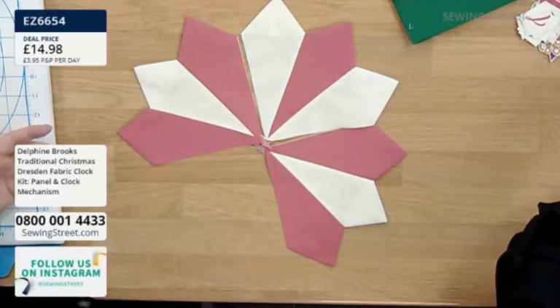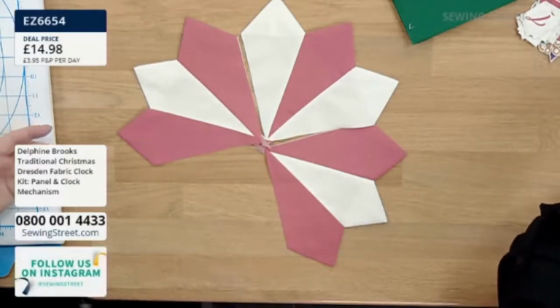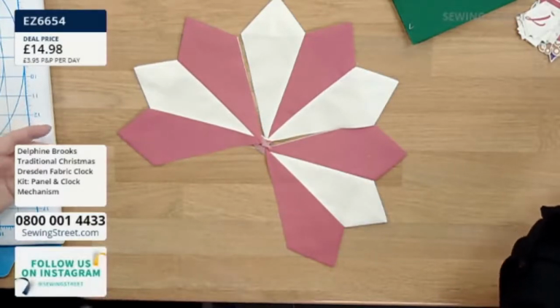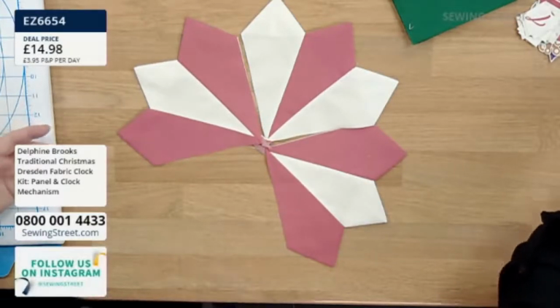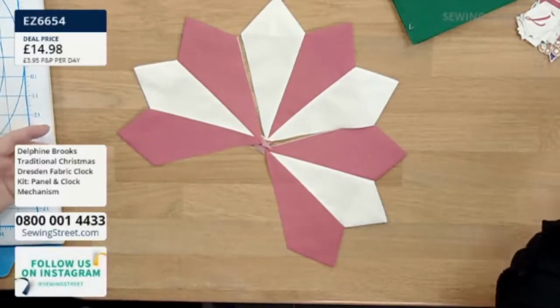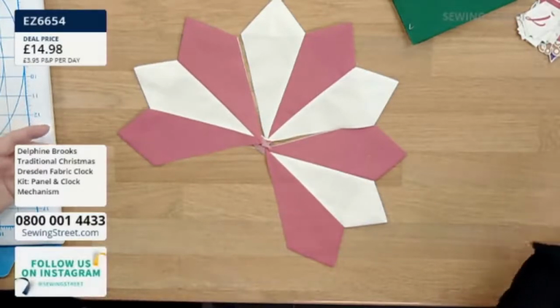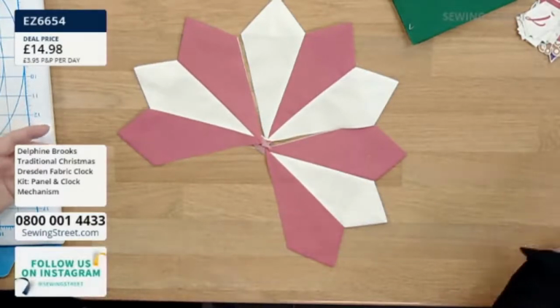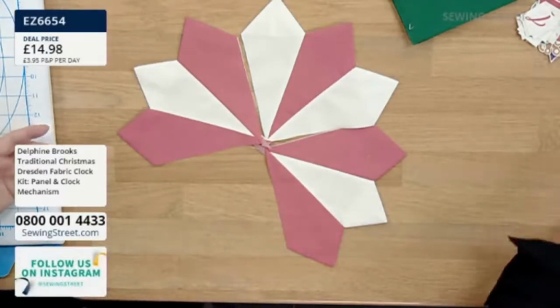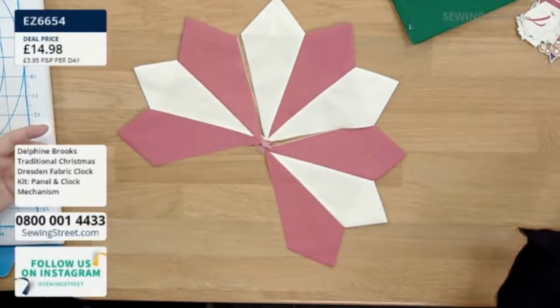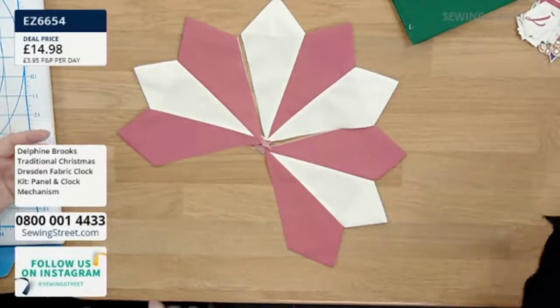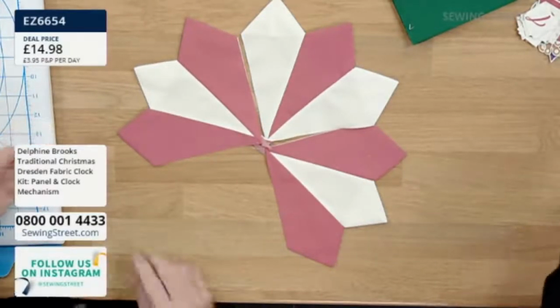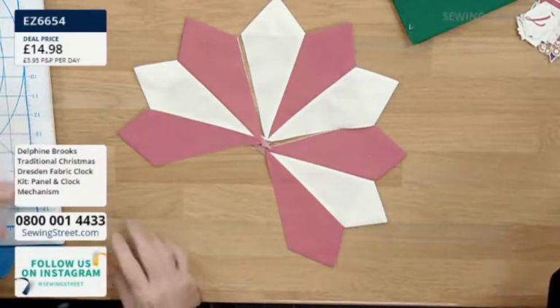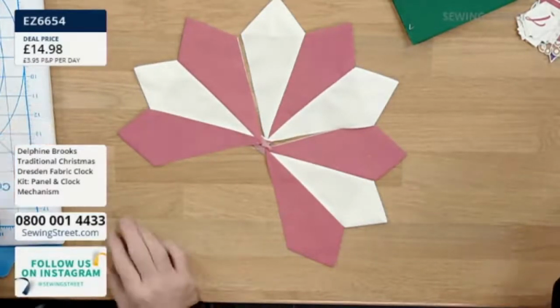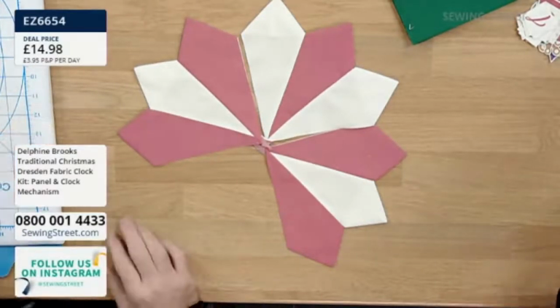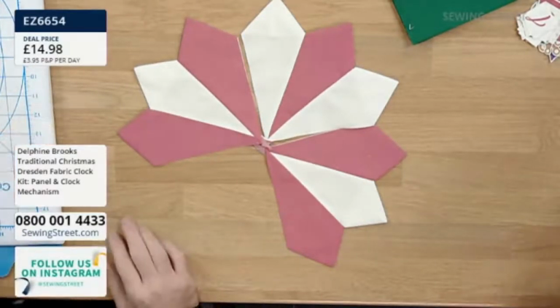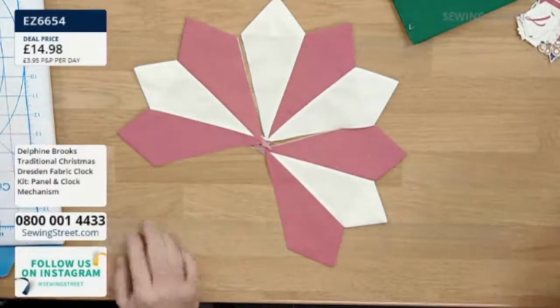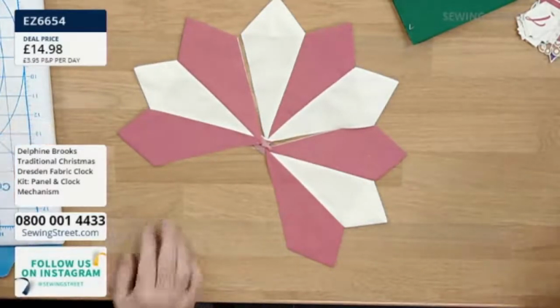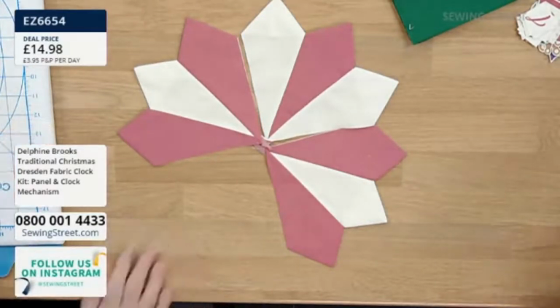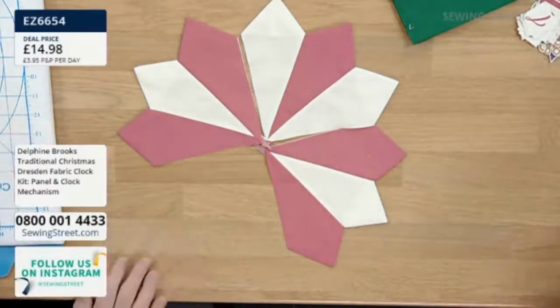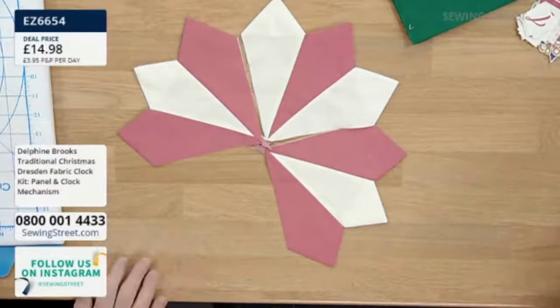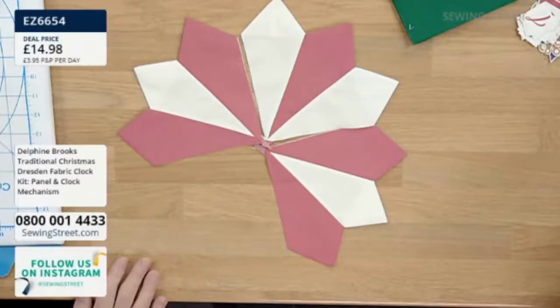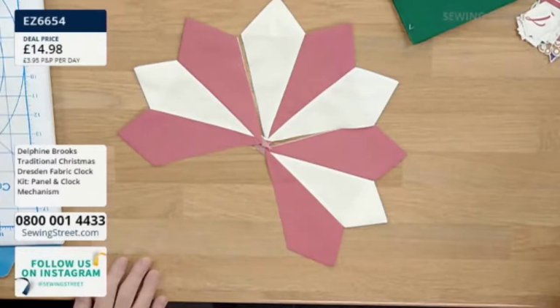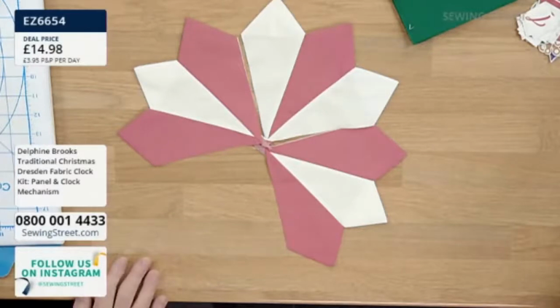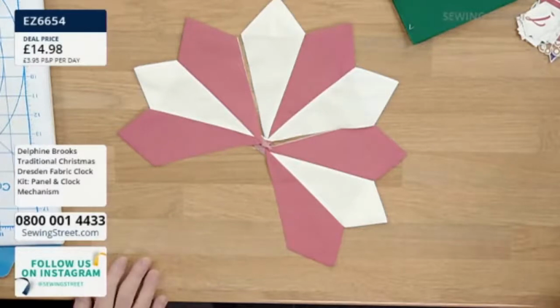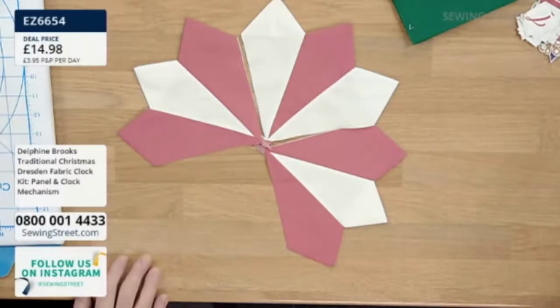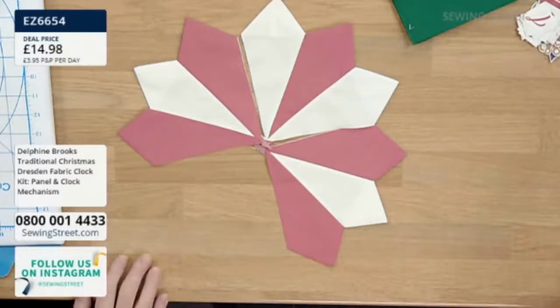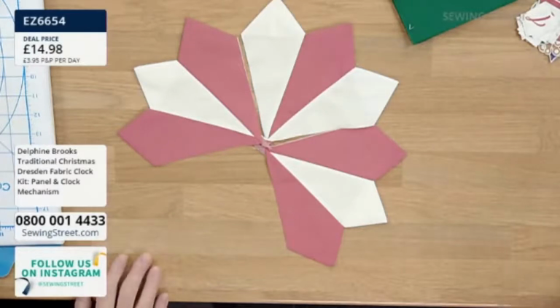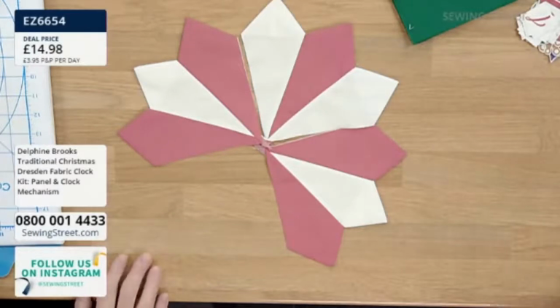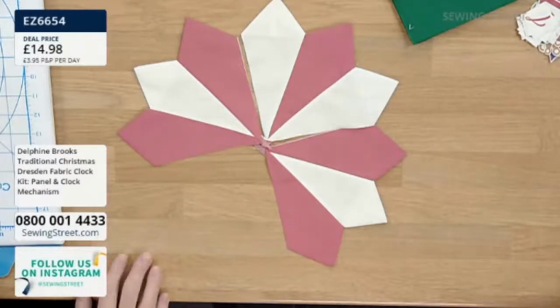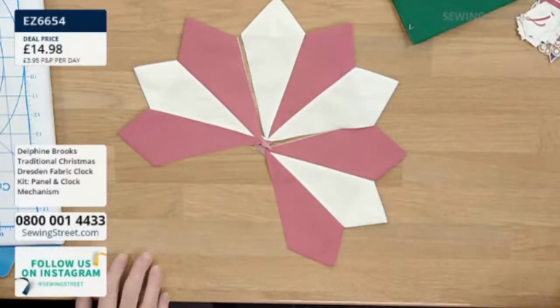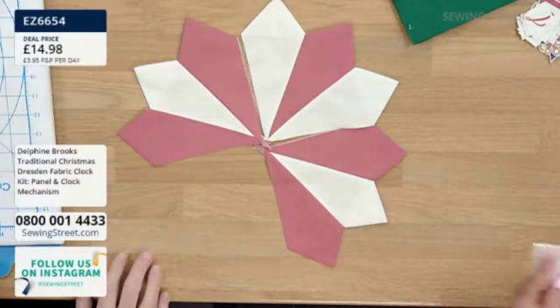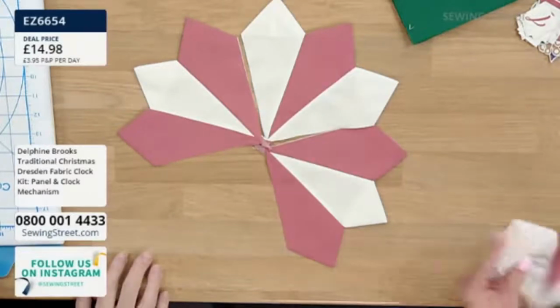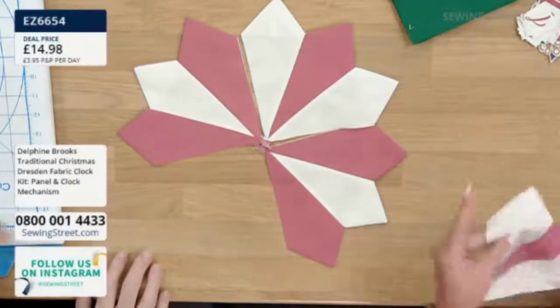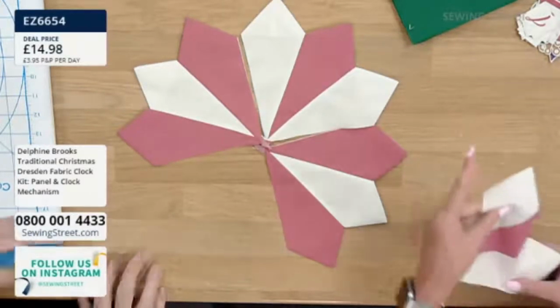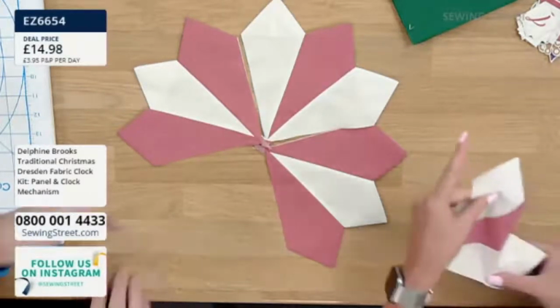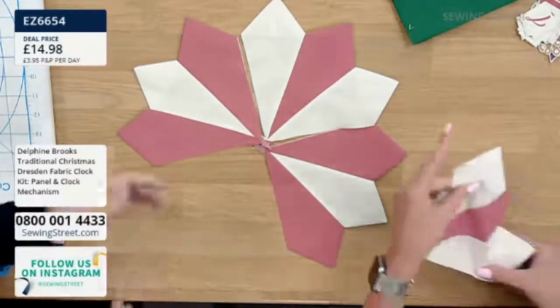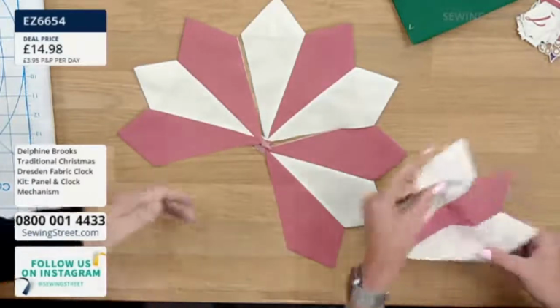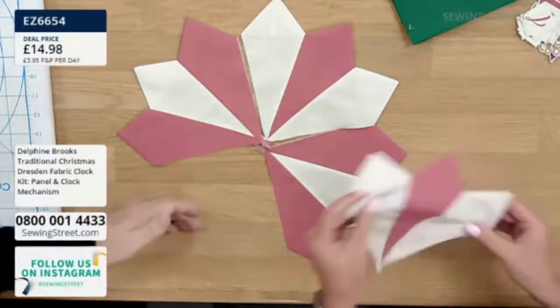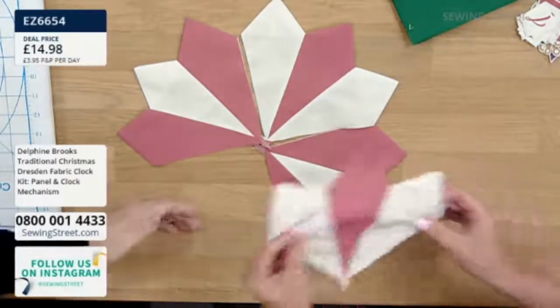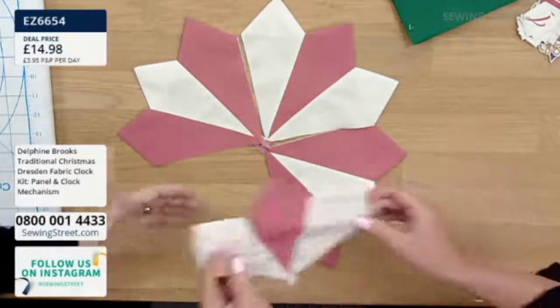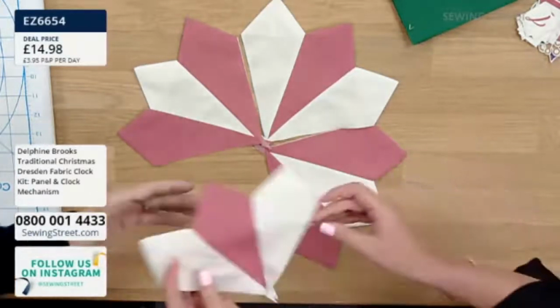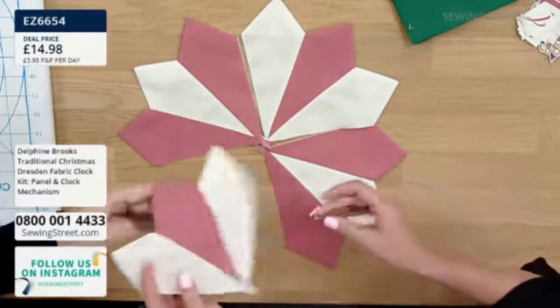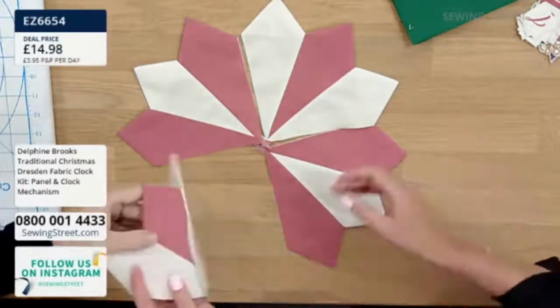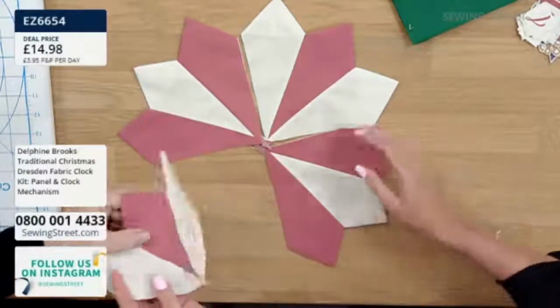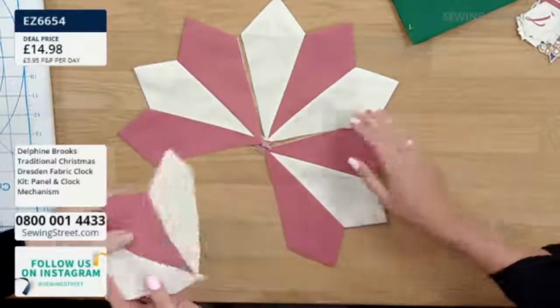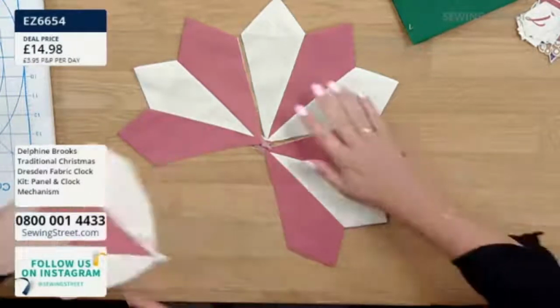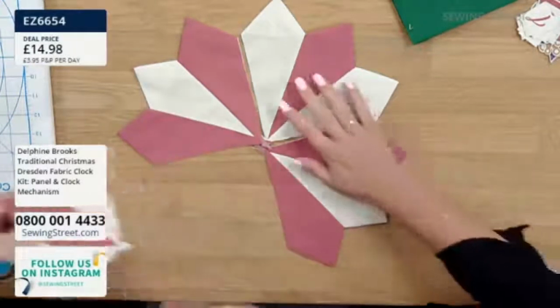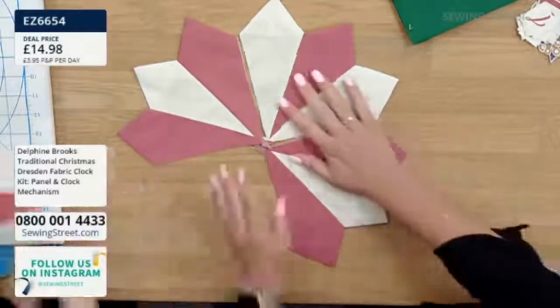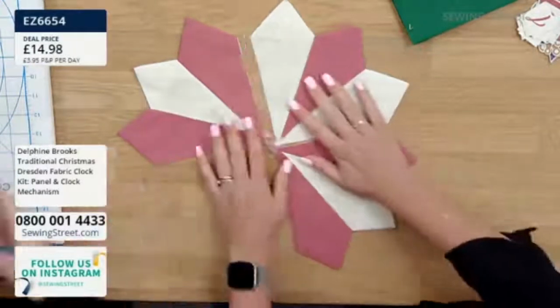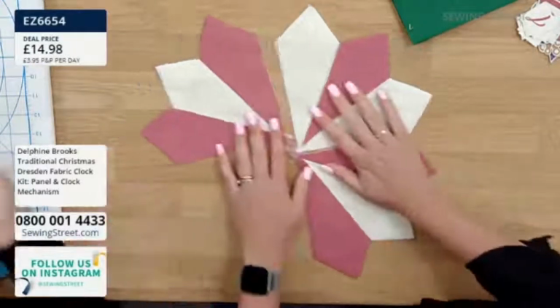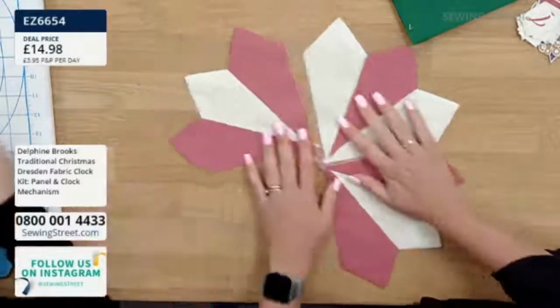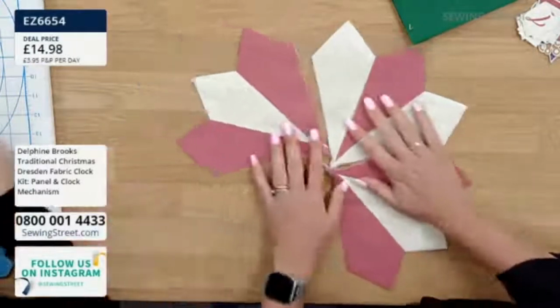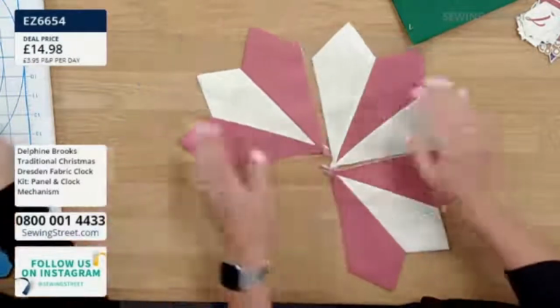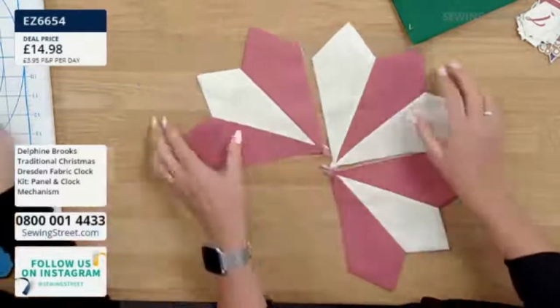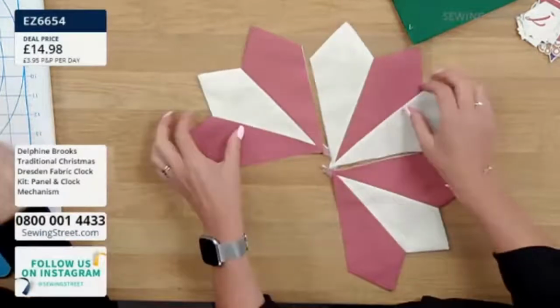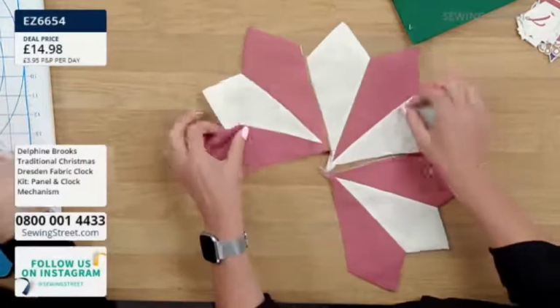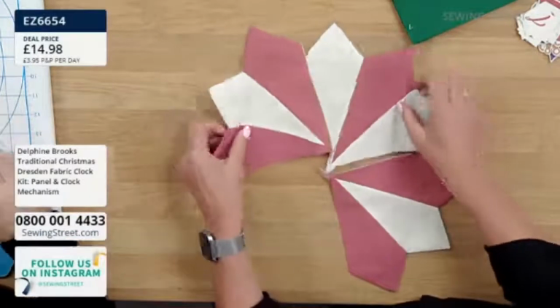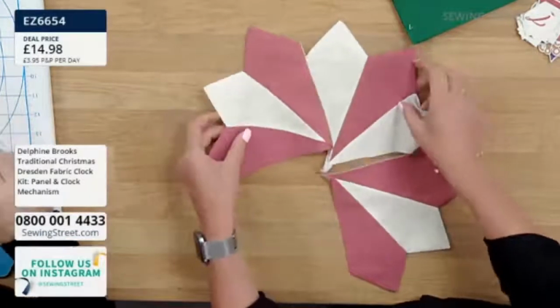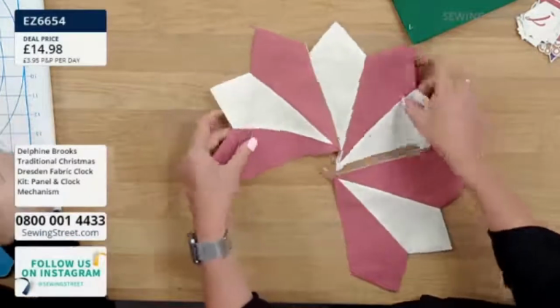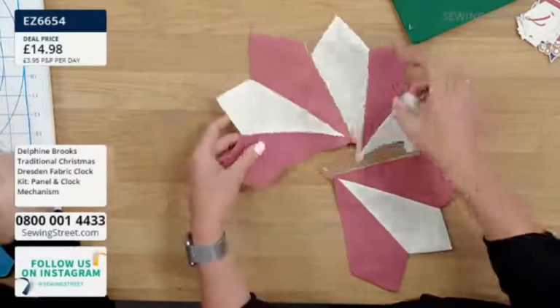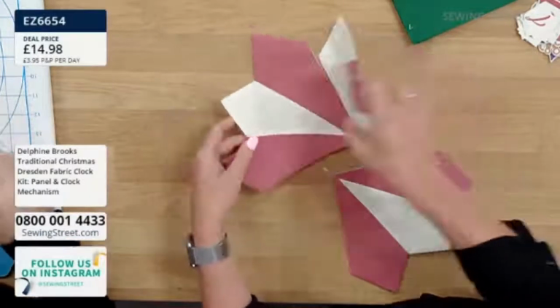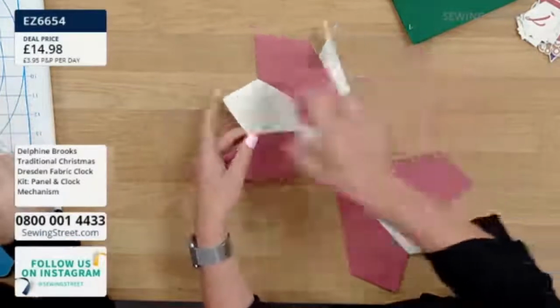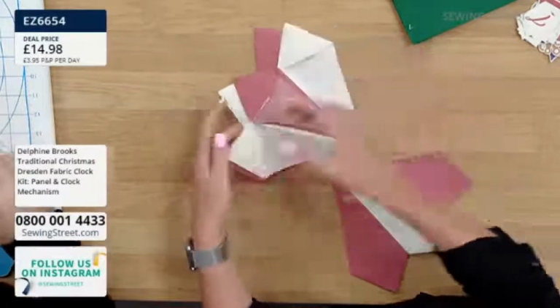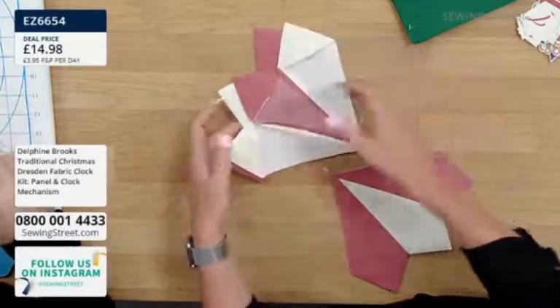So very important to sew them together in the three. You've got your quarters. Now I'm going to sew these two quarters together.